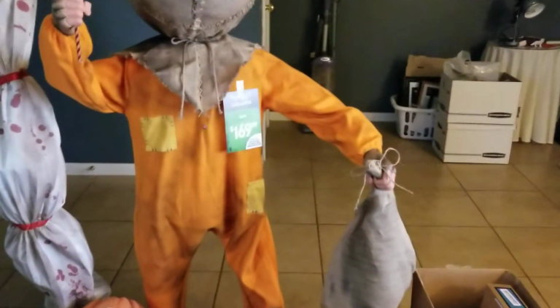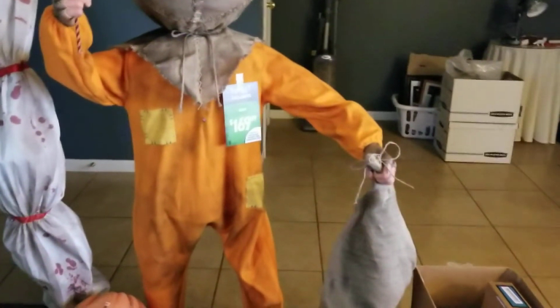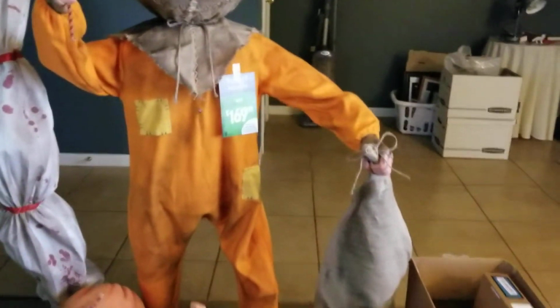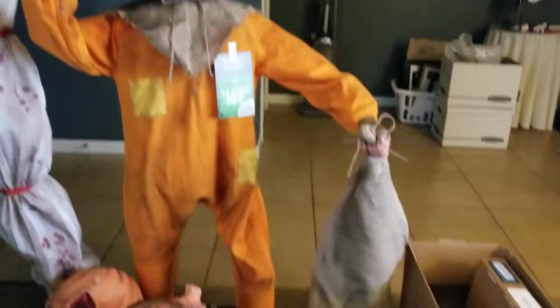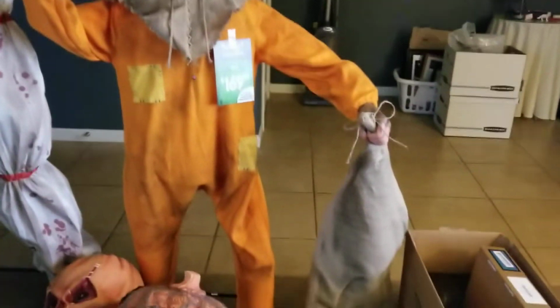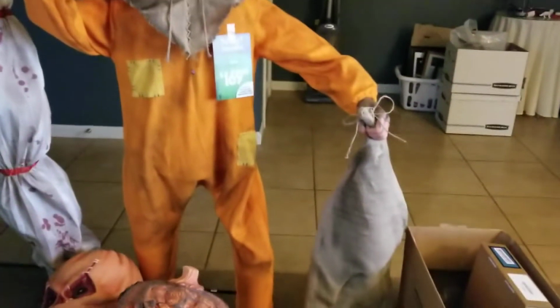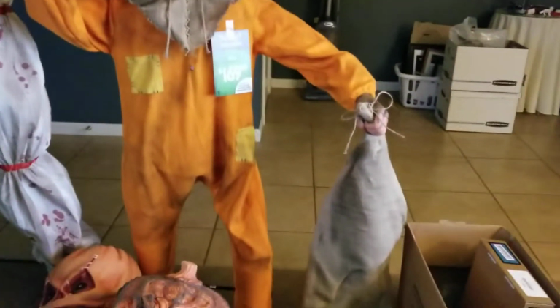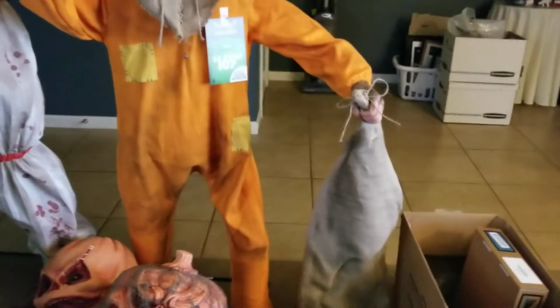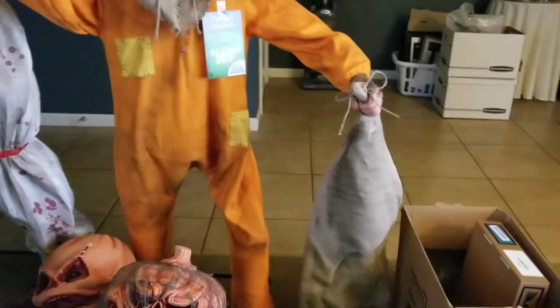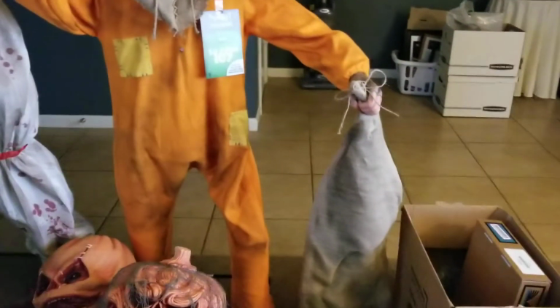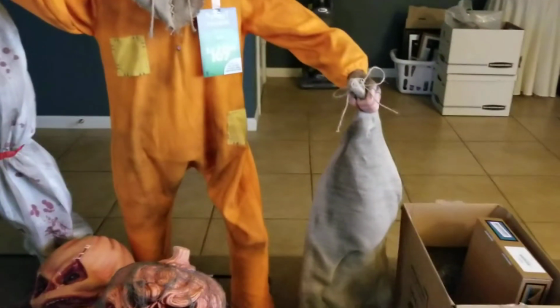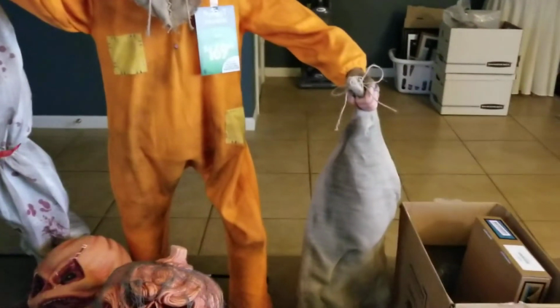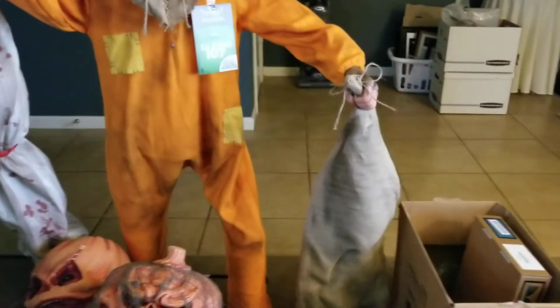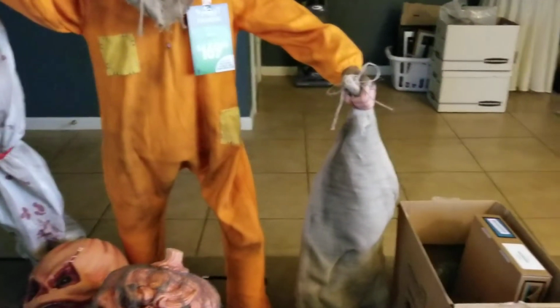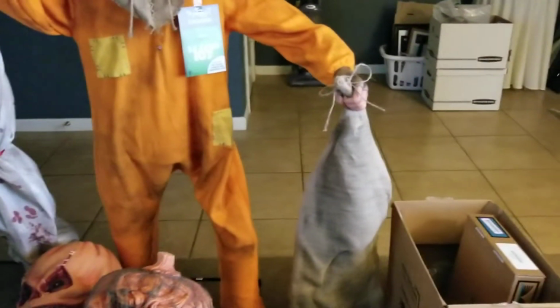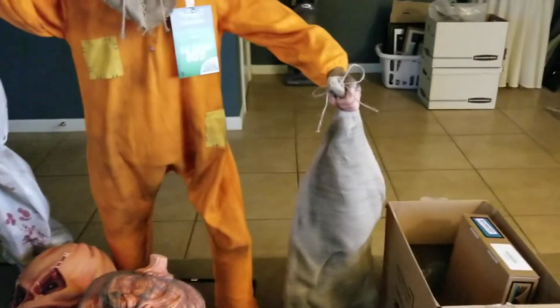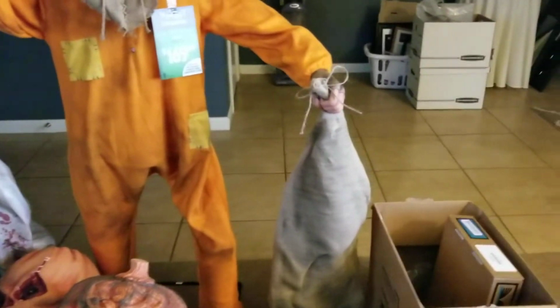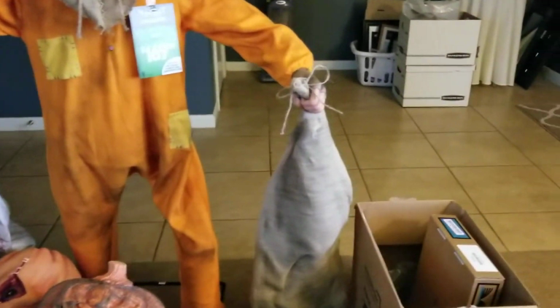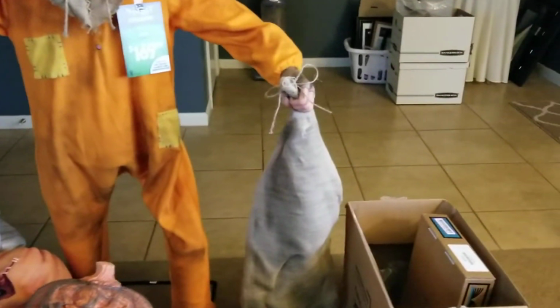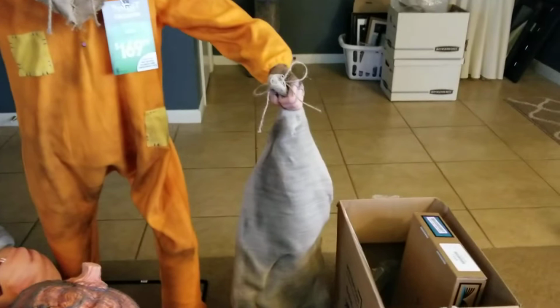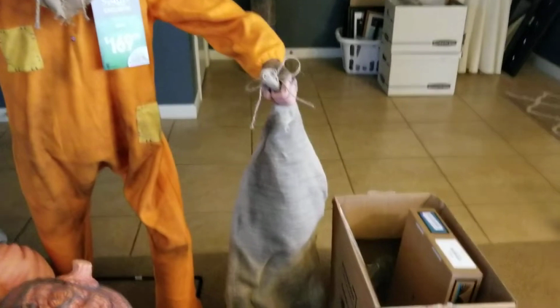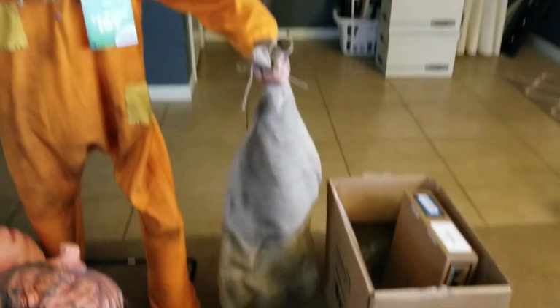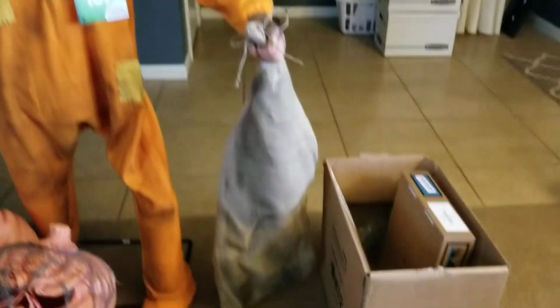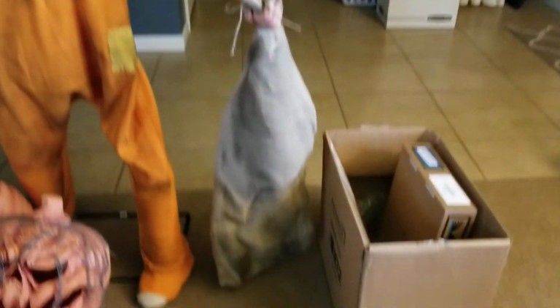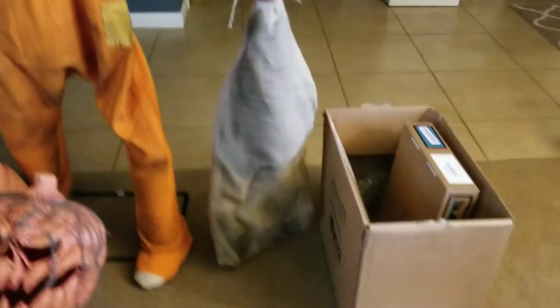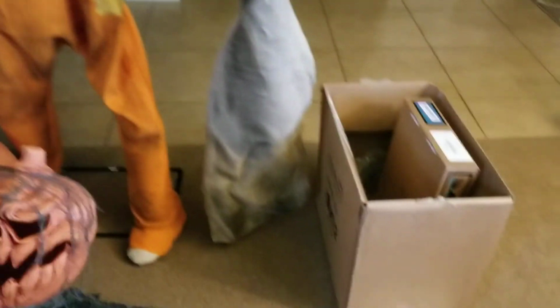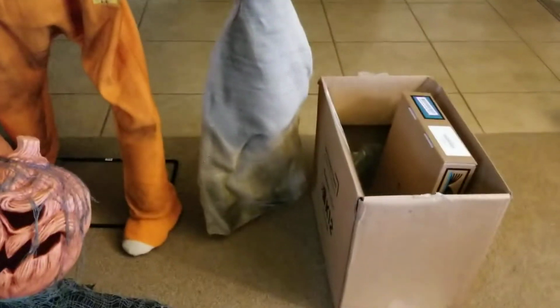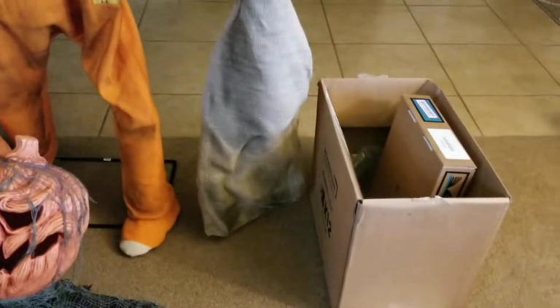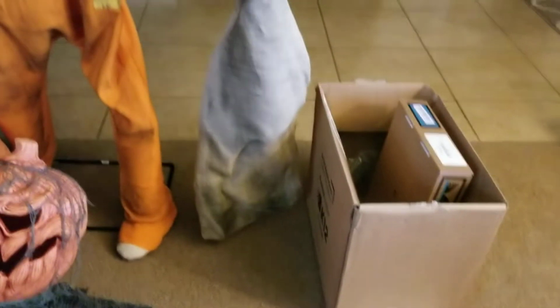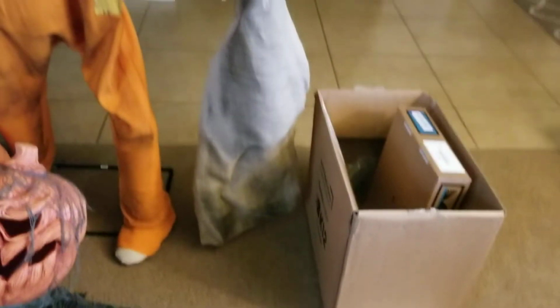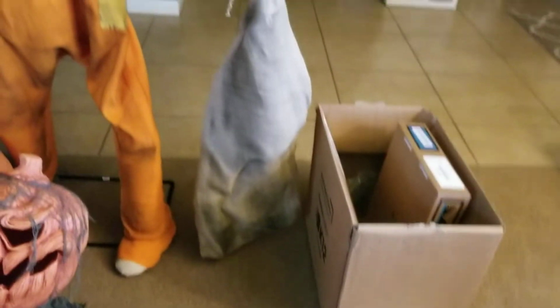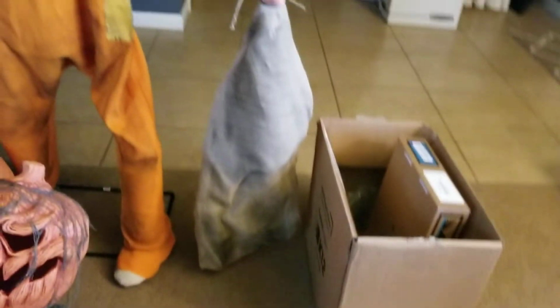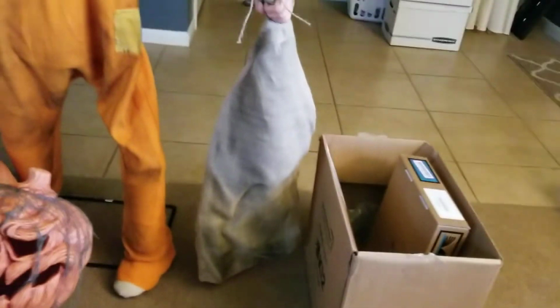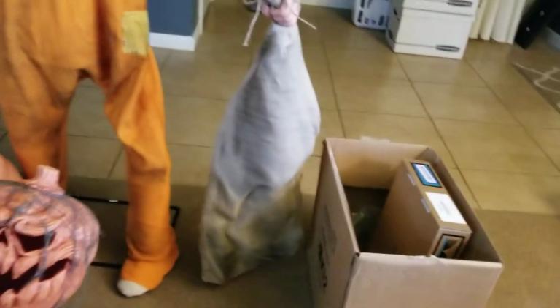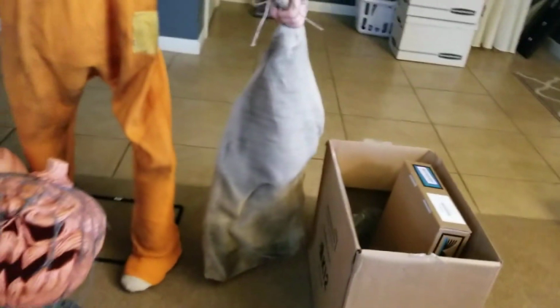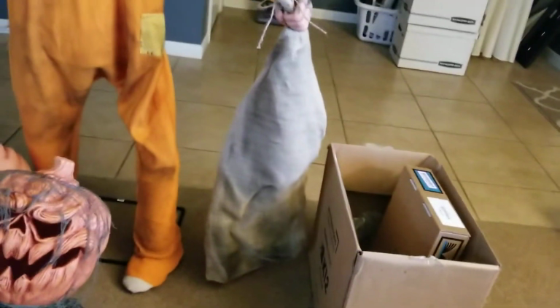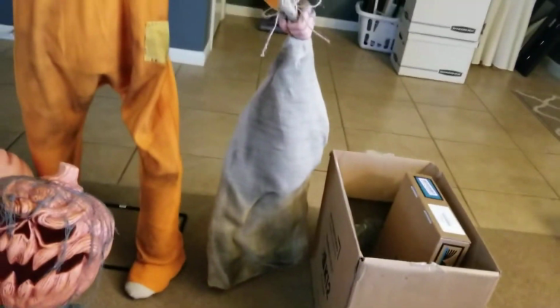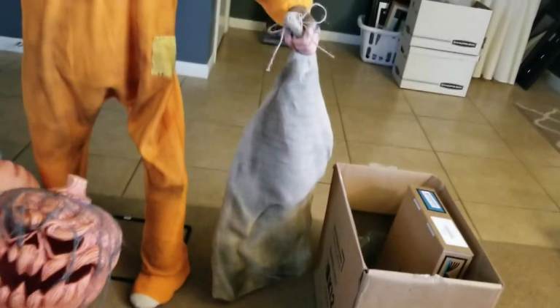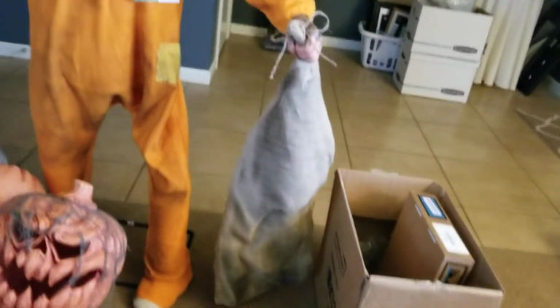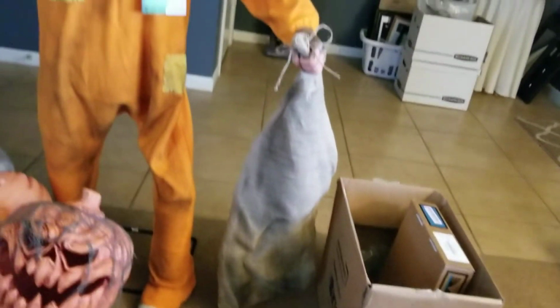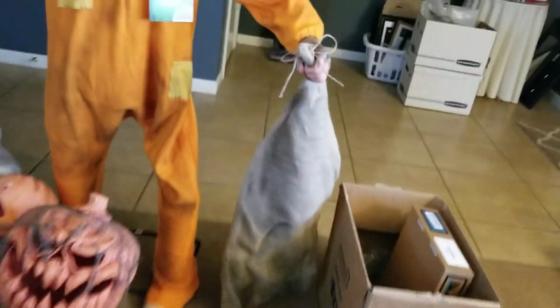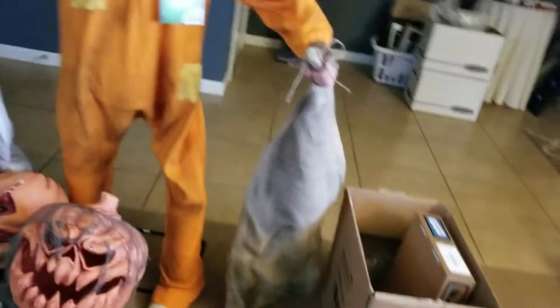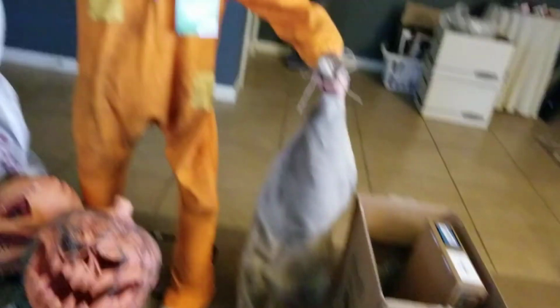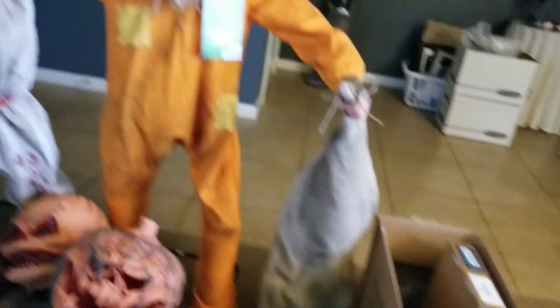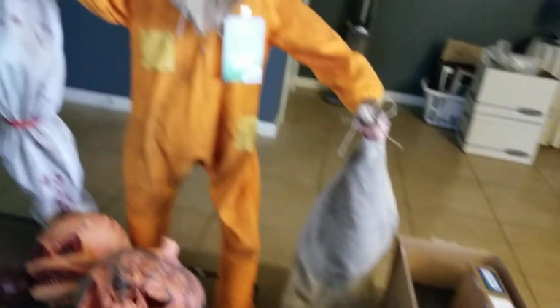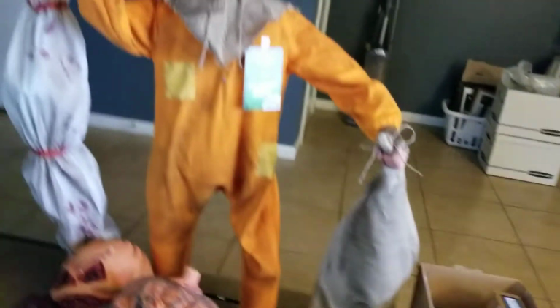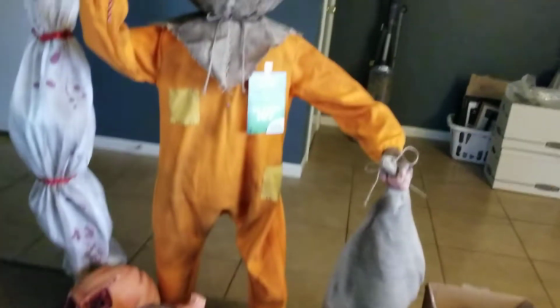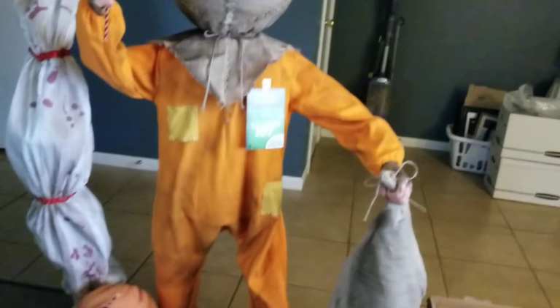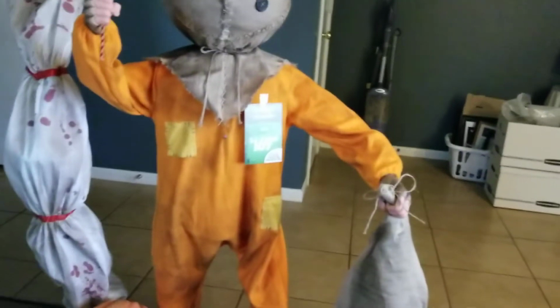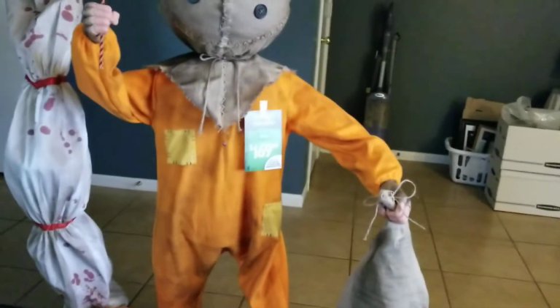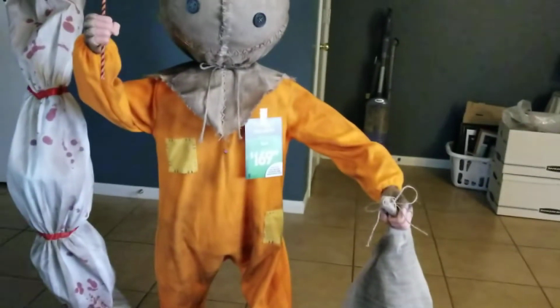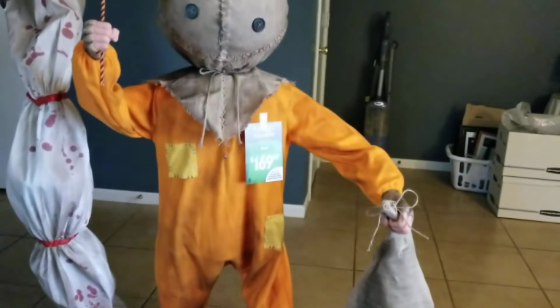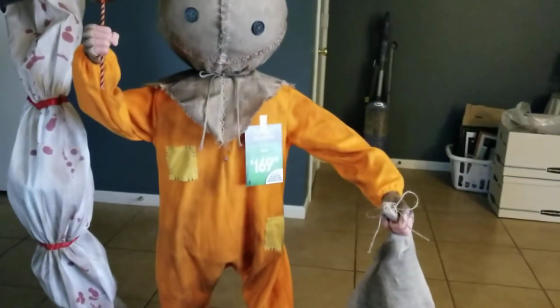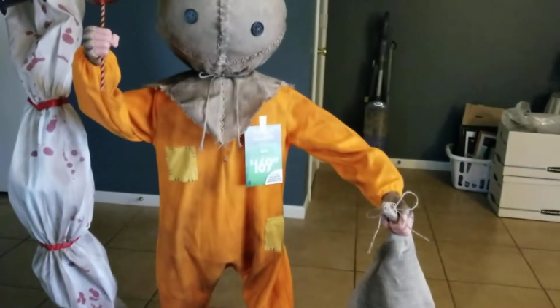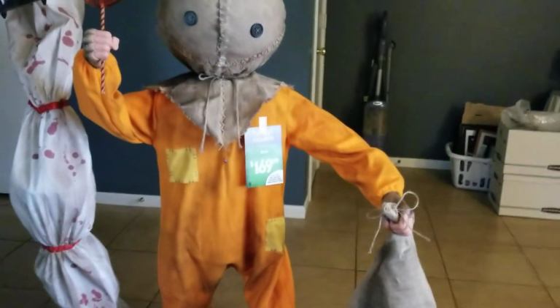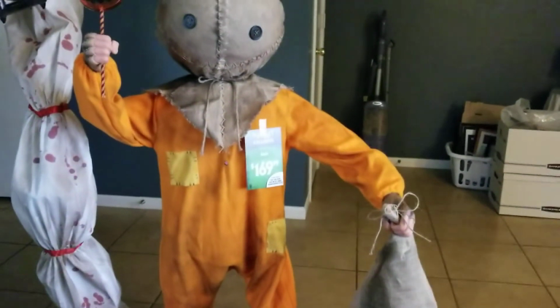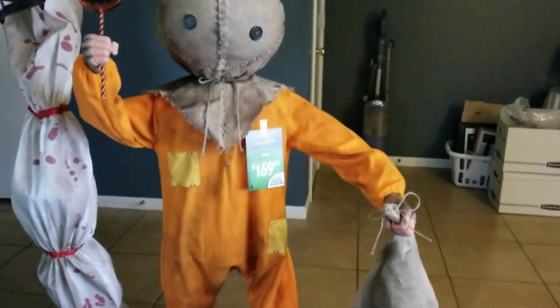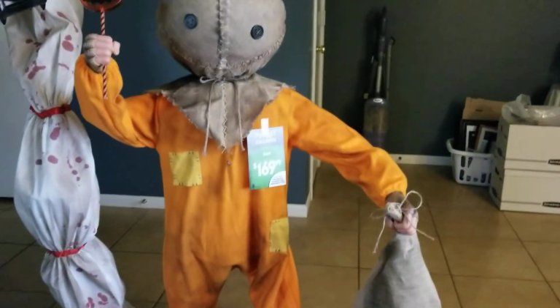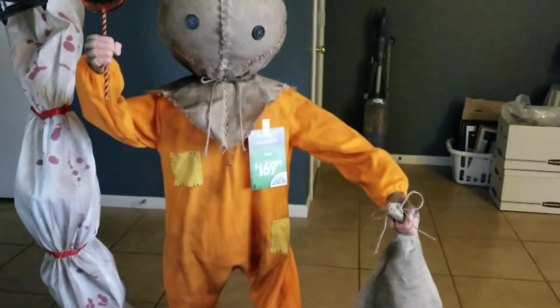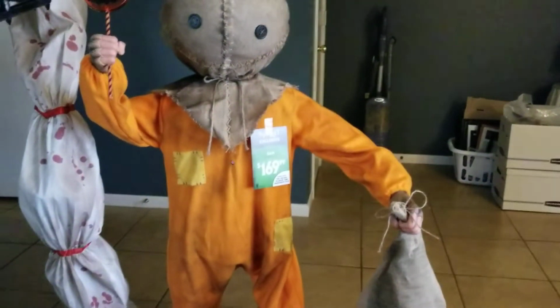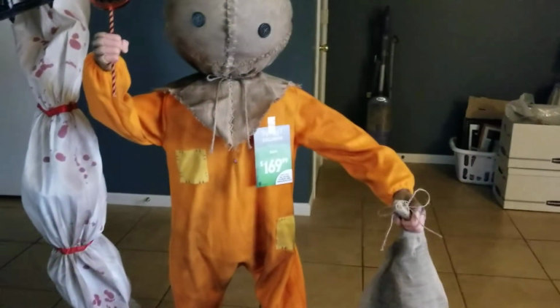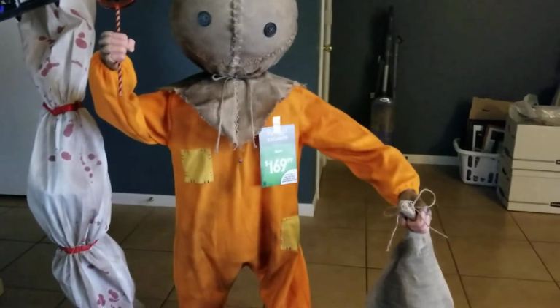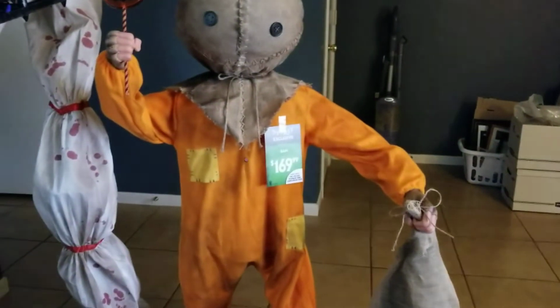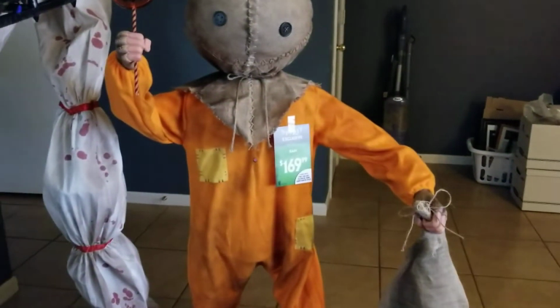Well guys, in case you didn't know, his back can open. Well, now you do. Okay, that's it.